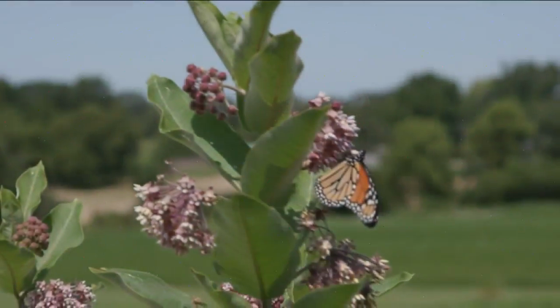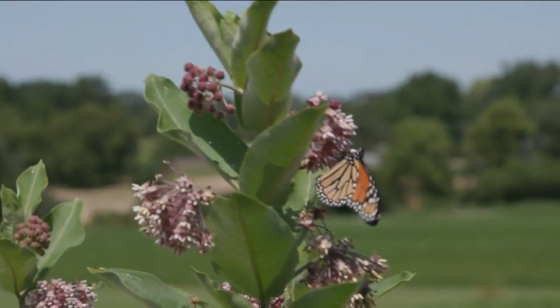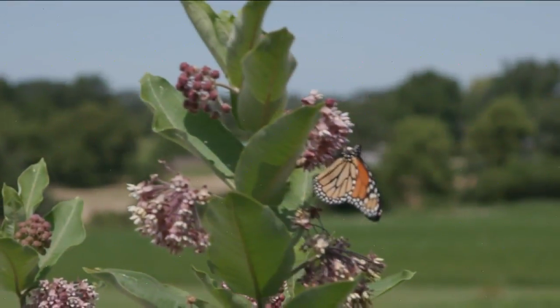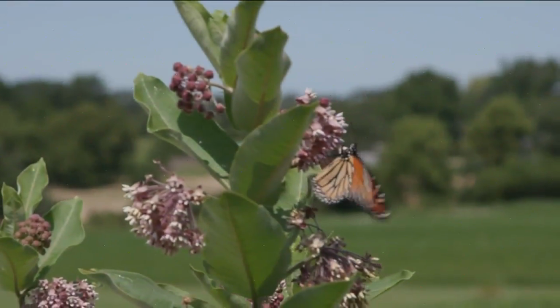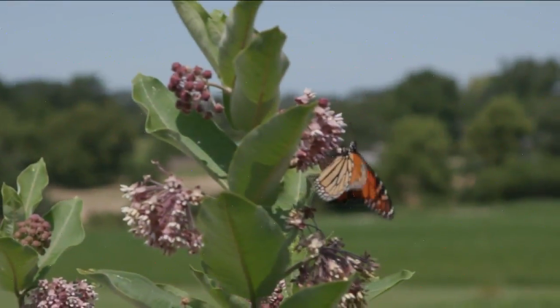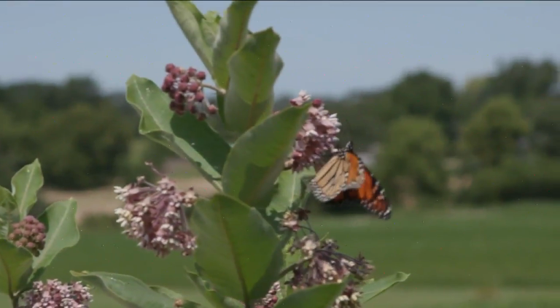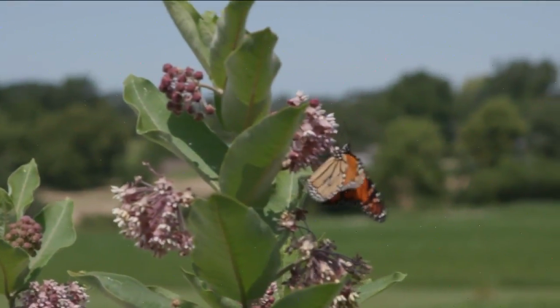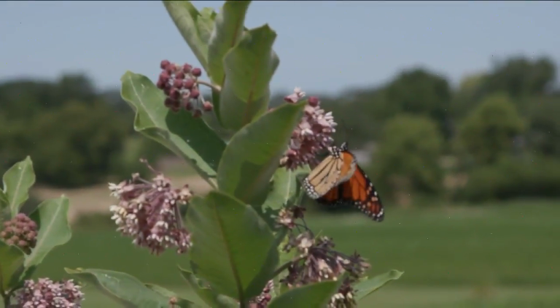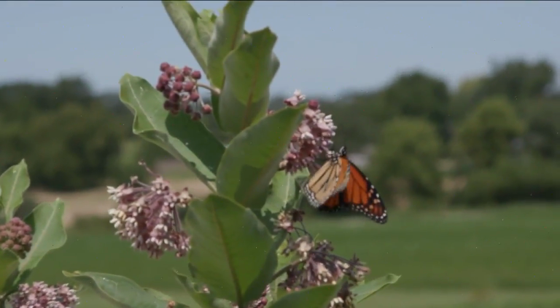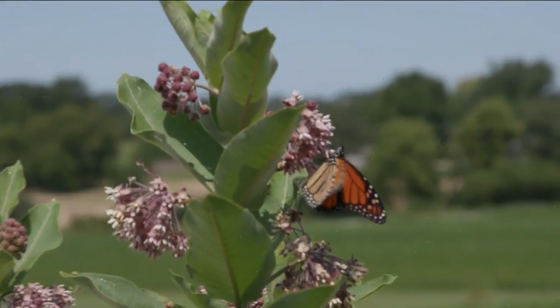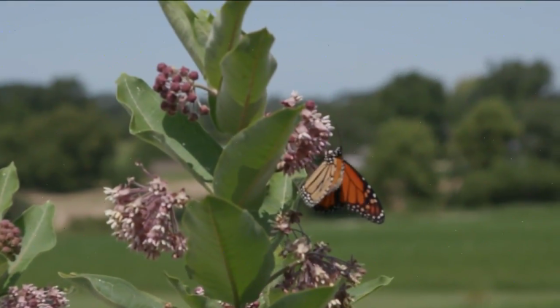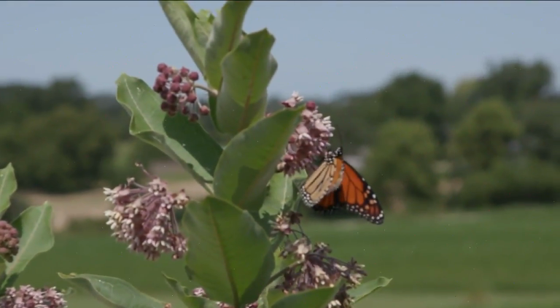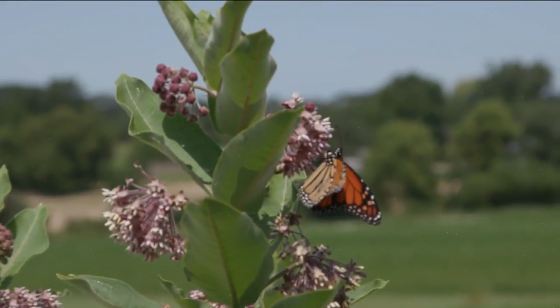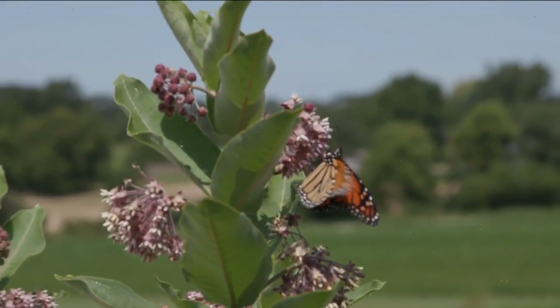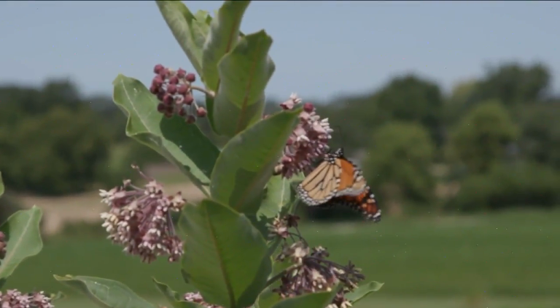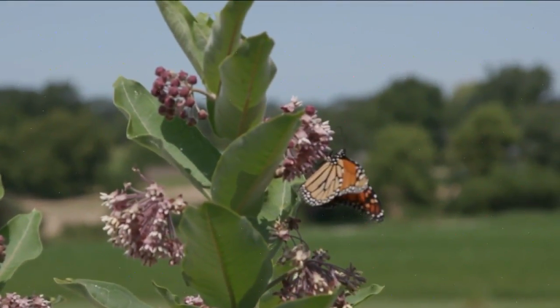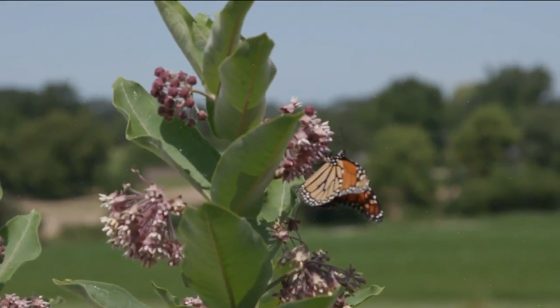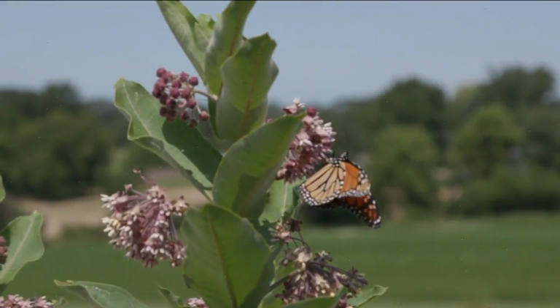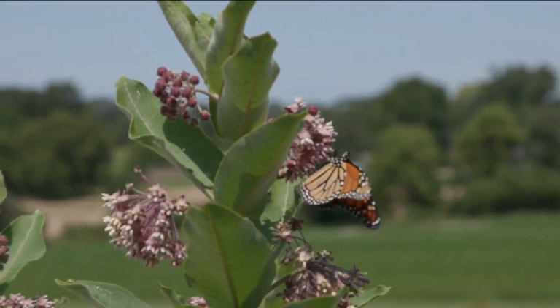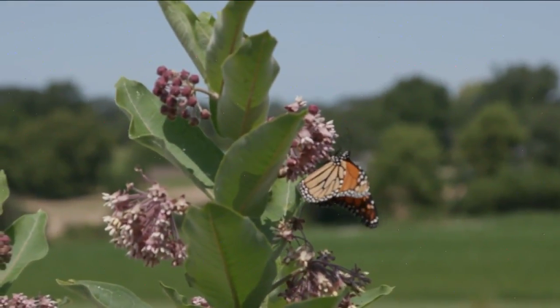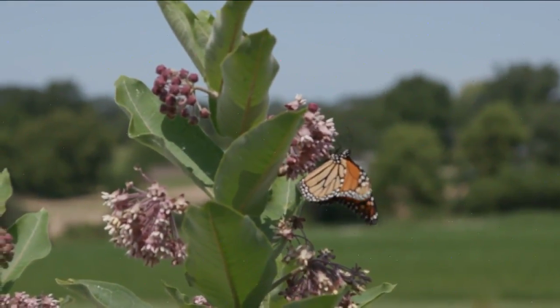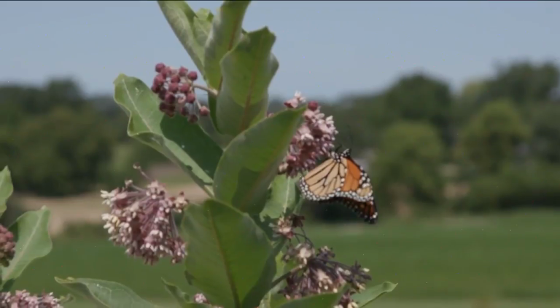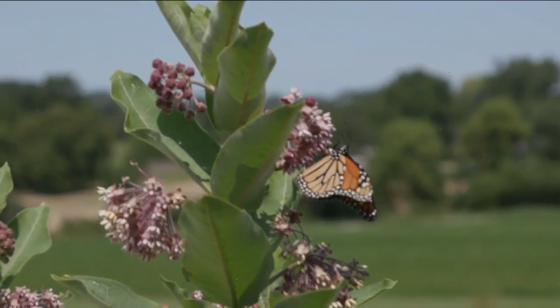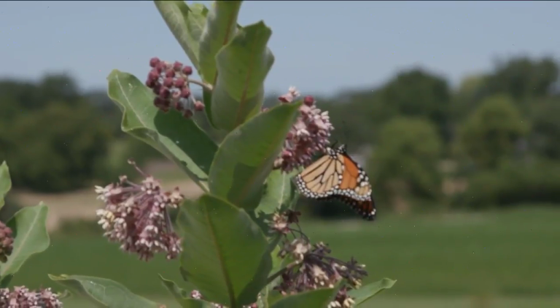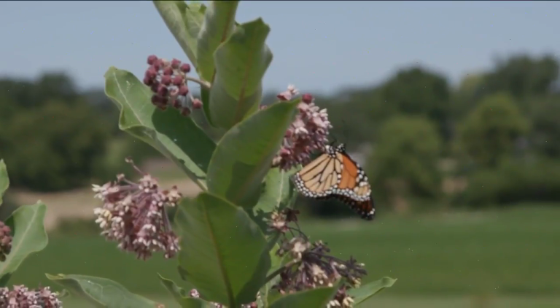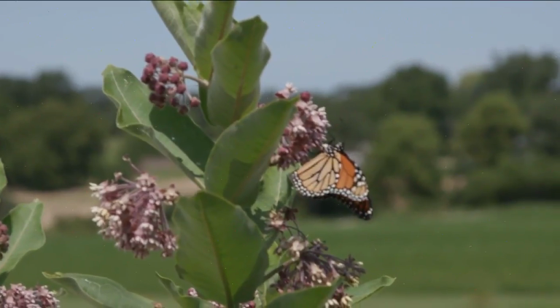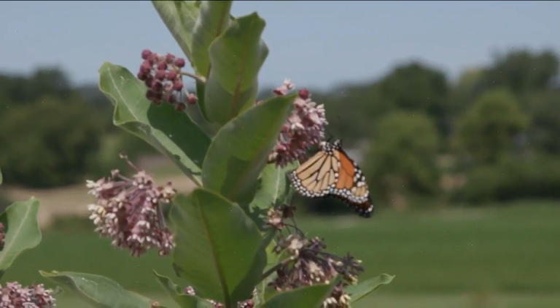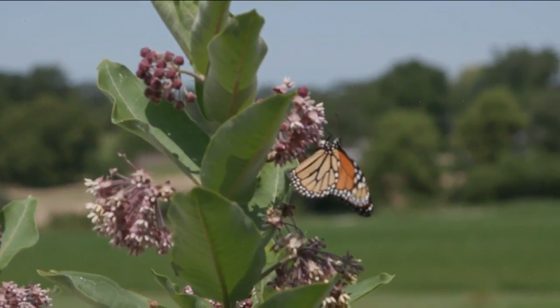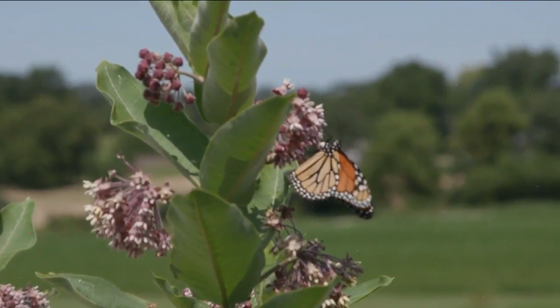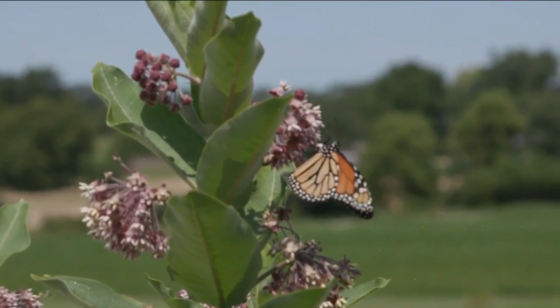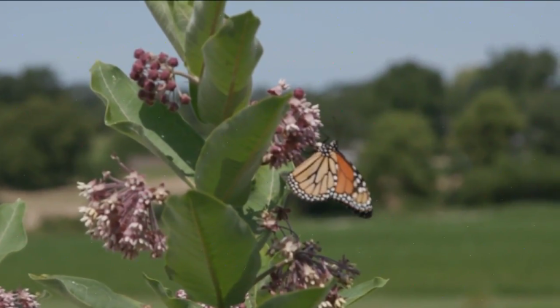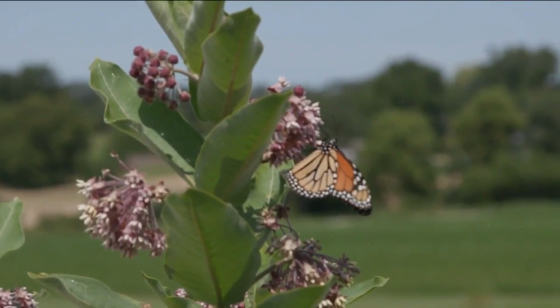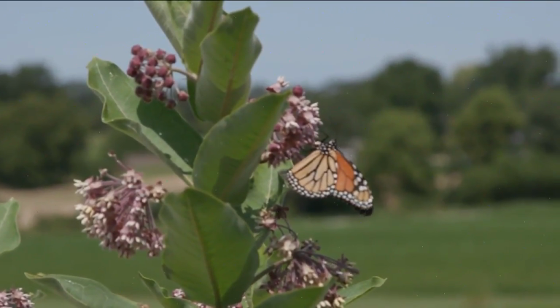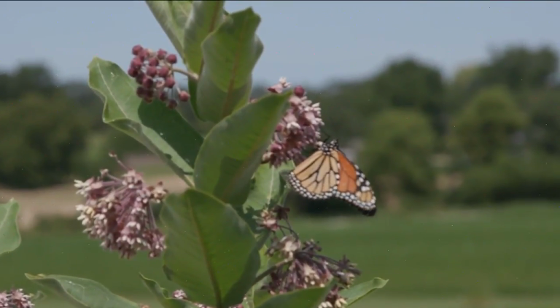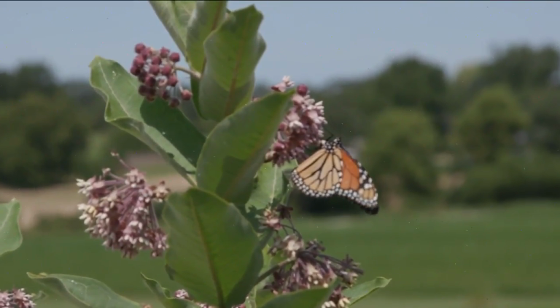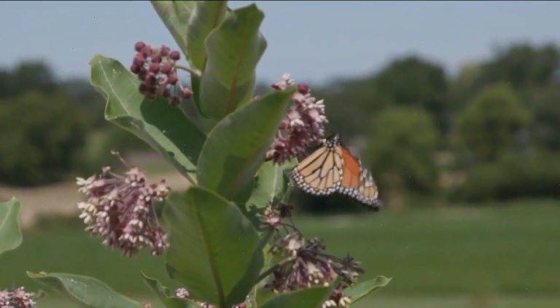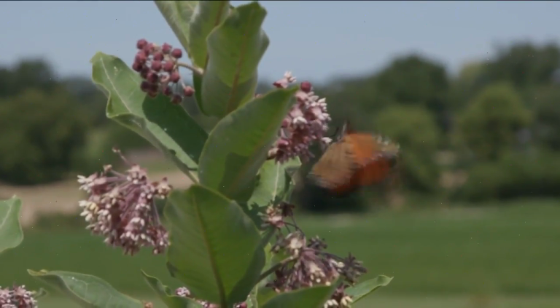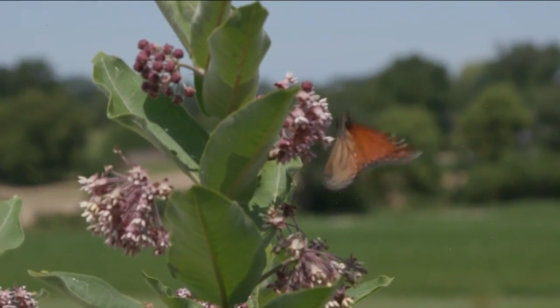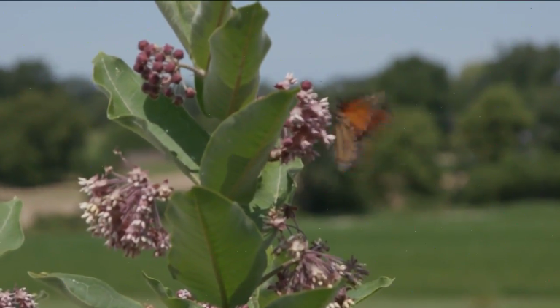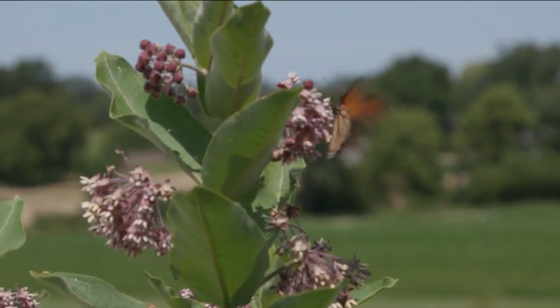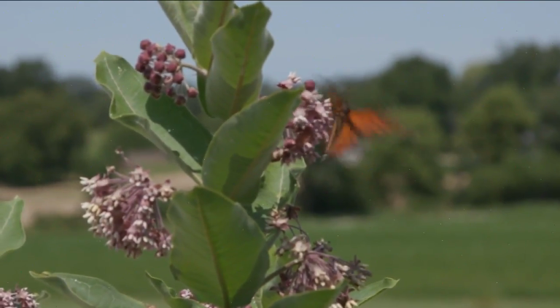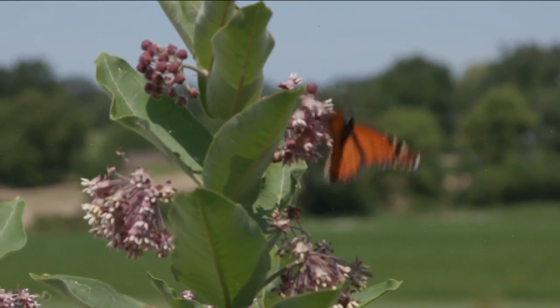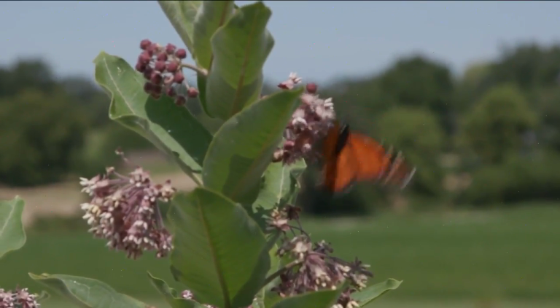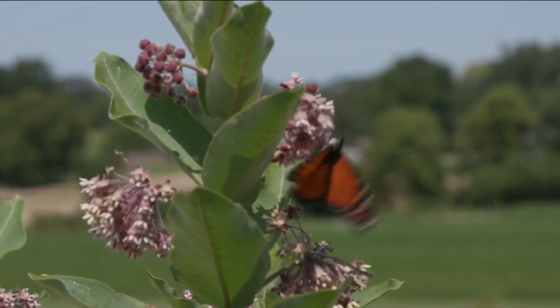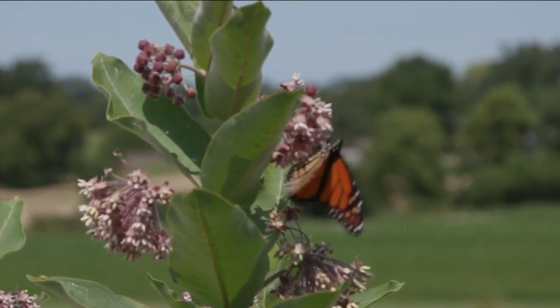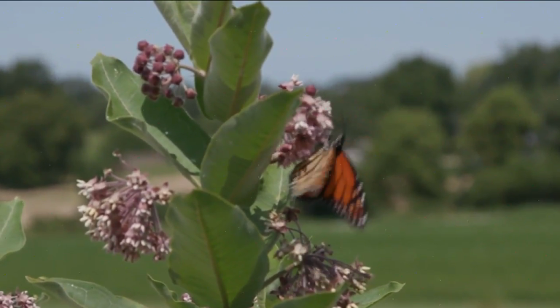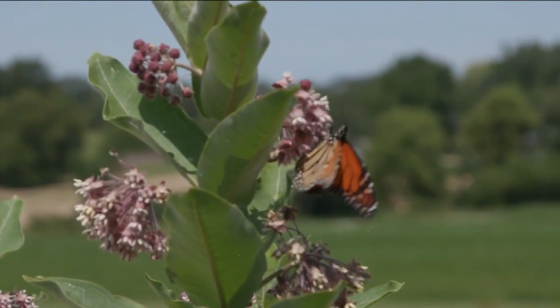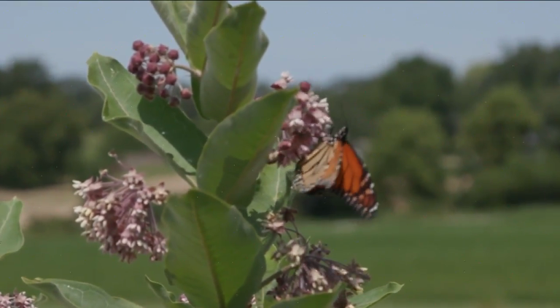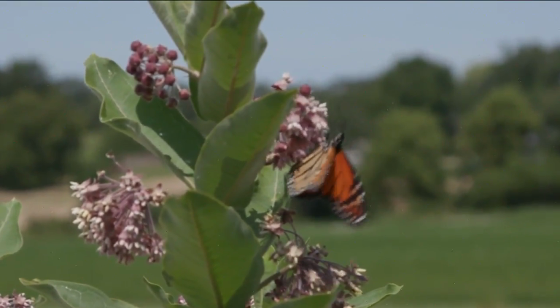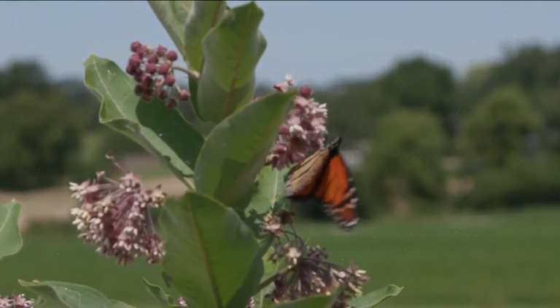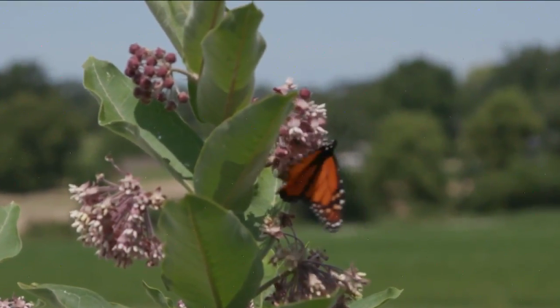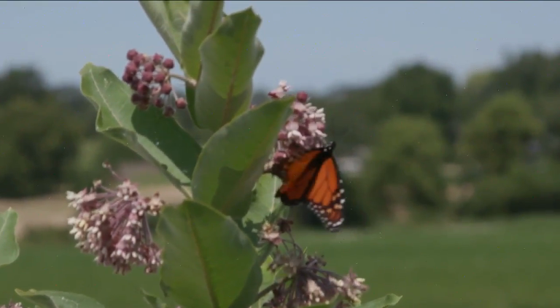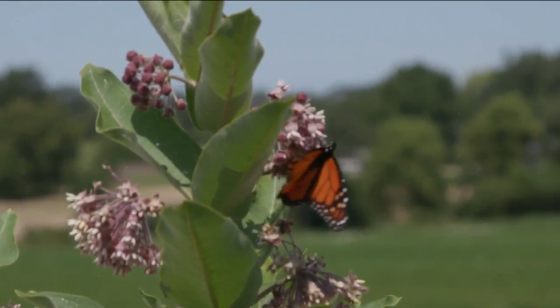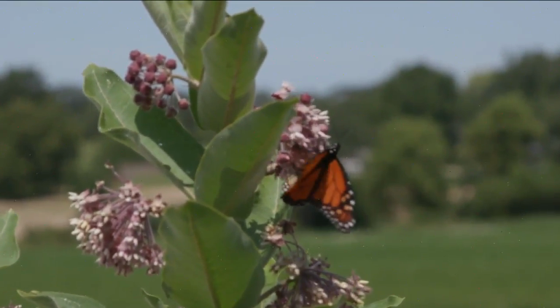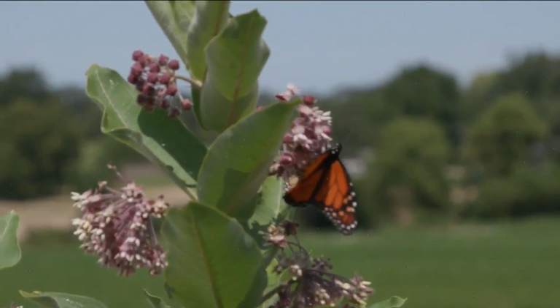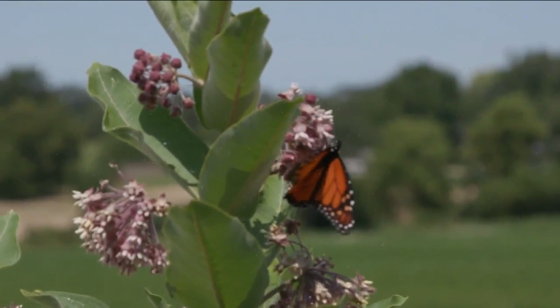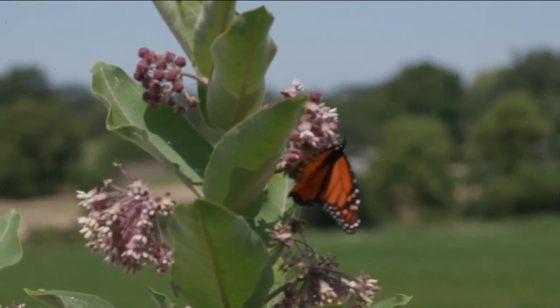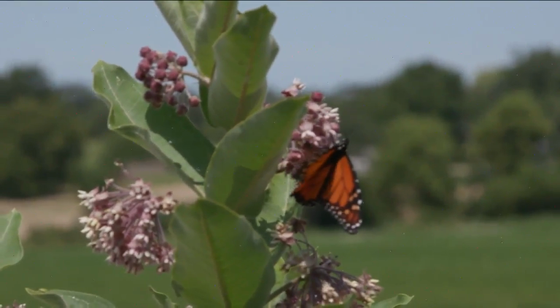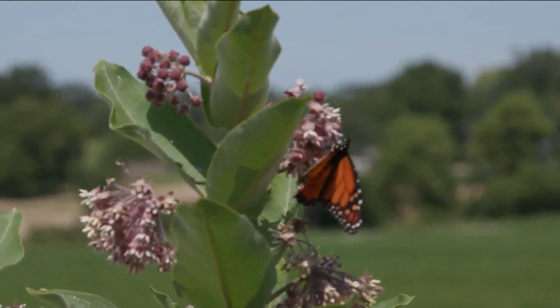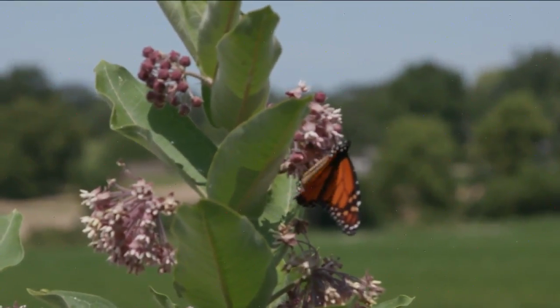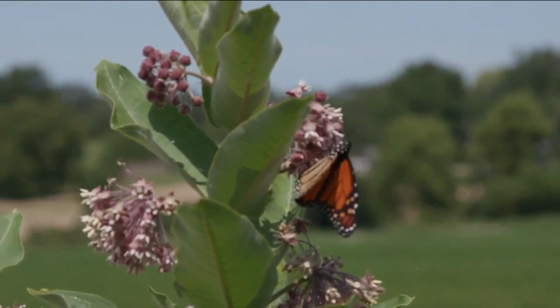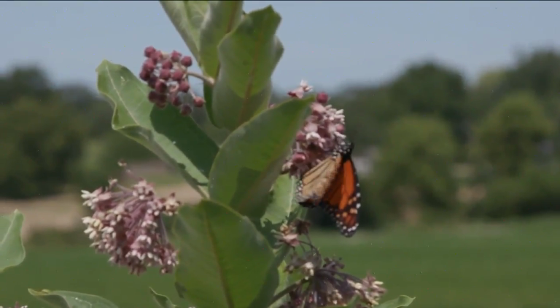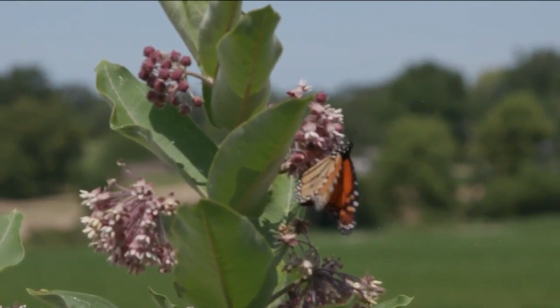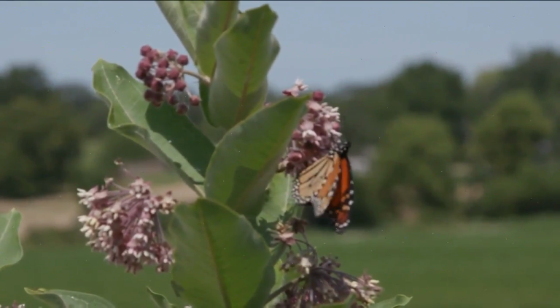The monarch caterpillars only feed on the leaves of milkweed, and the adult butterflies can be seen visiting the flowers for a sip of nectar.